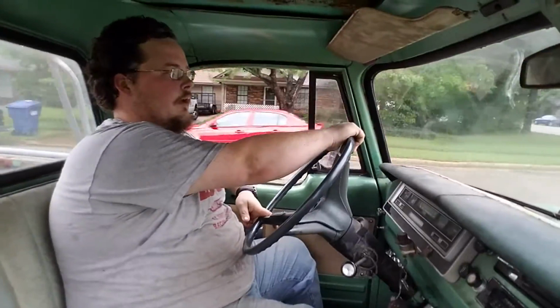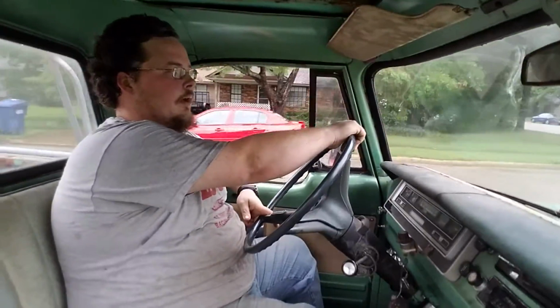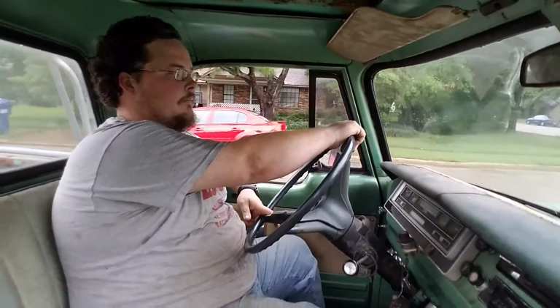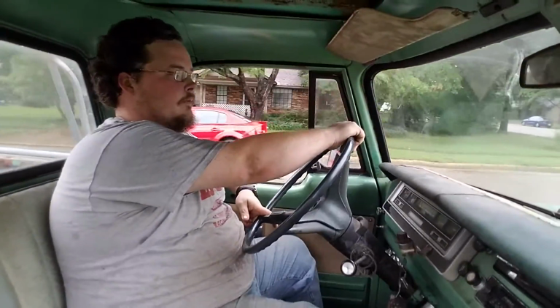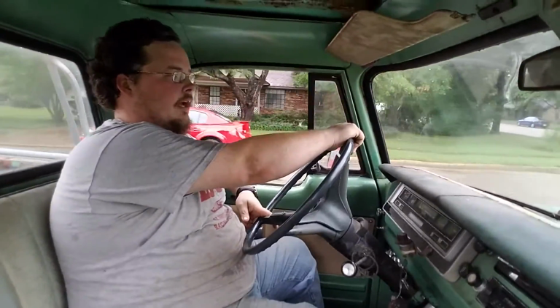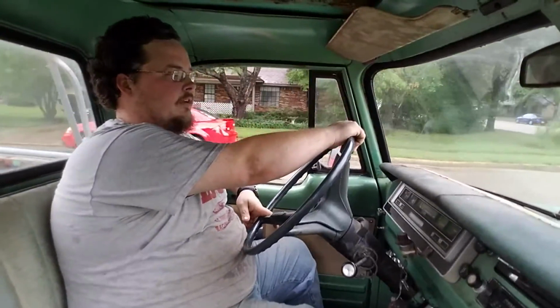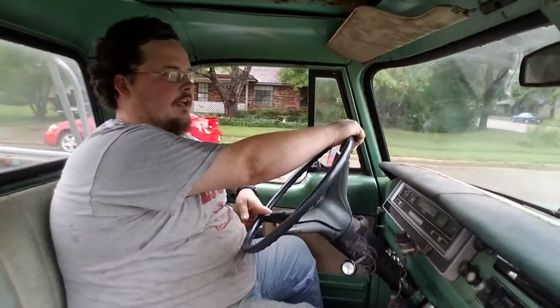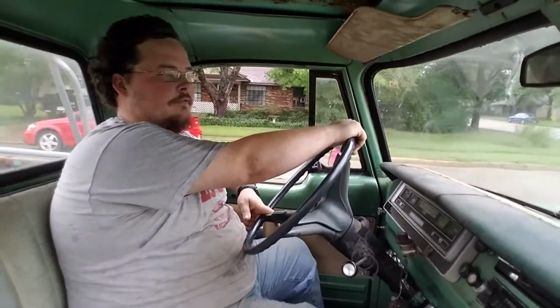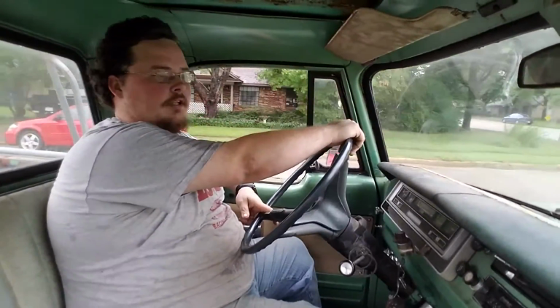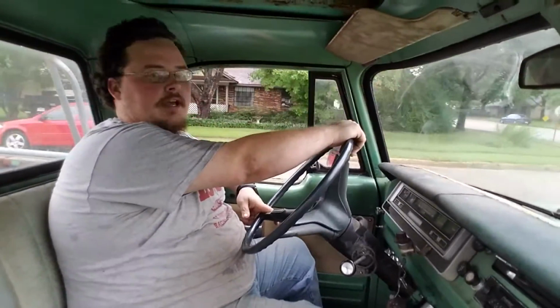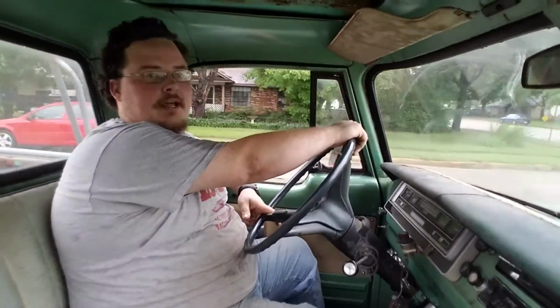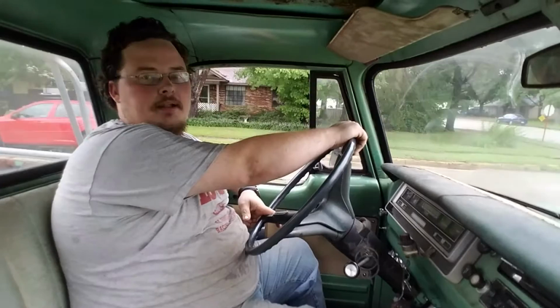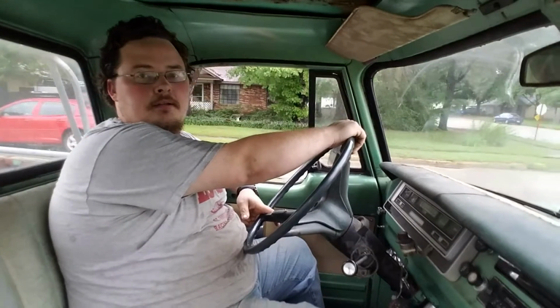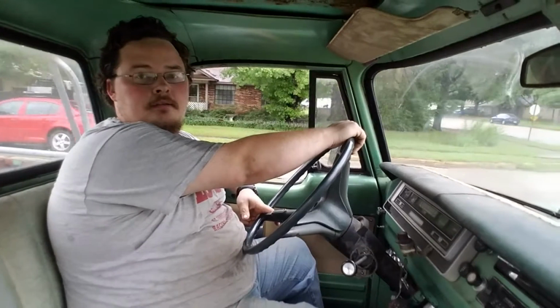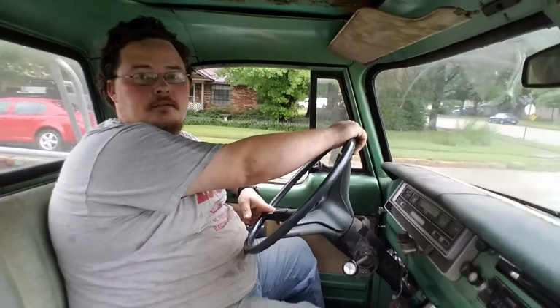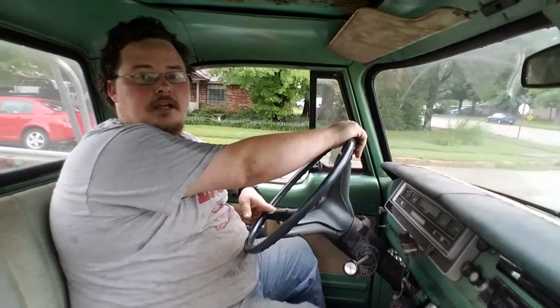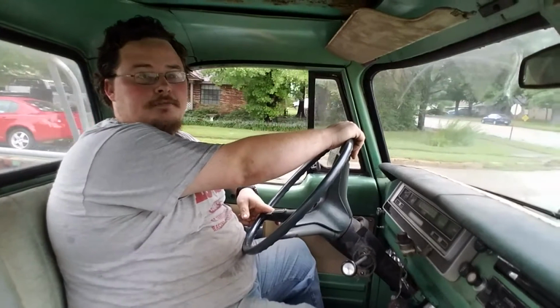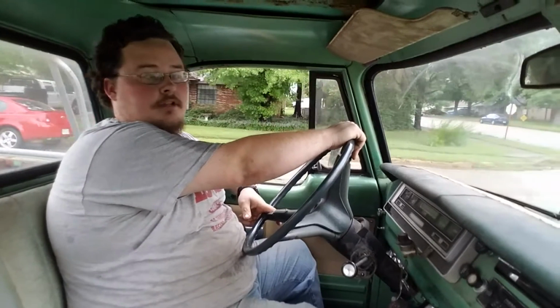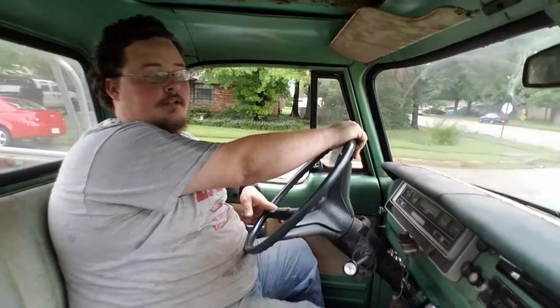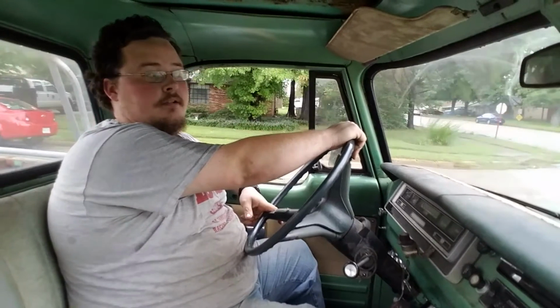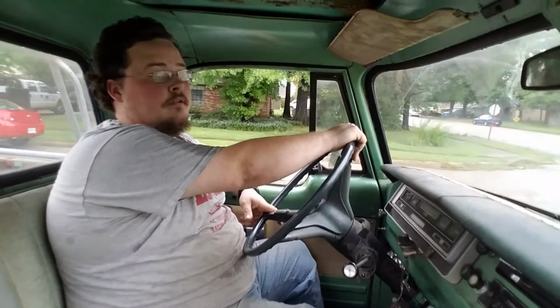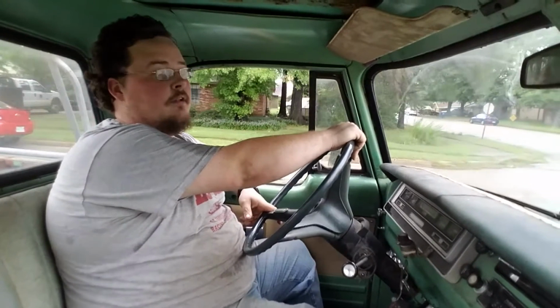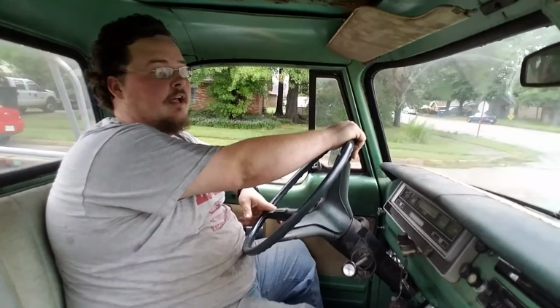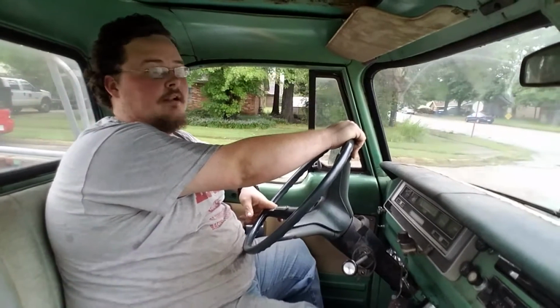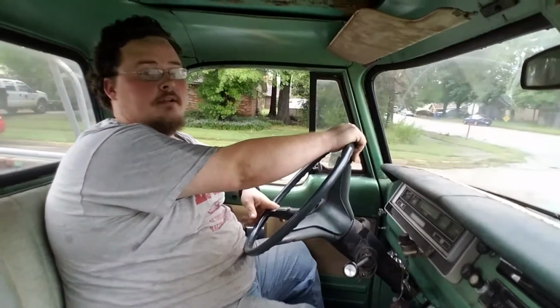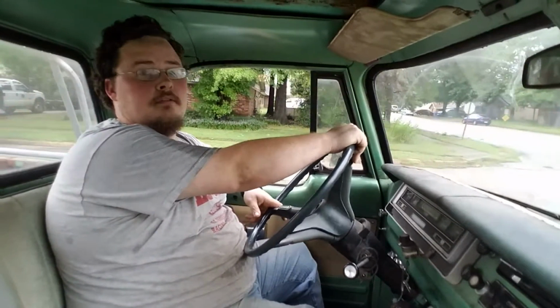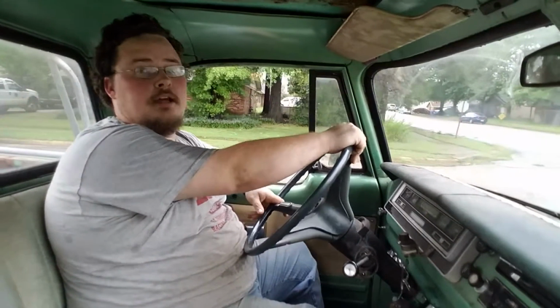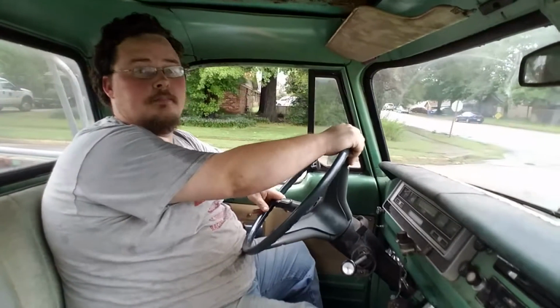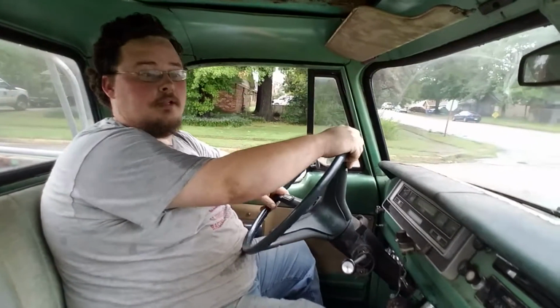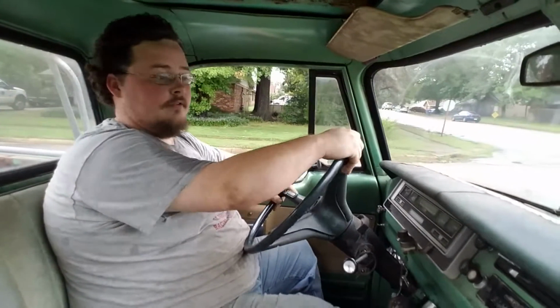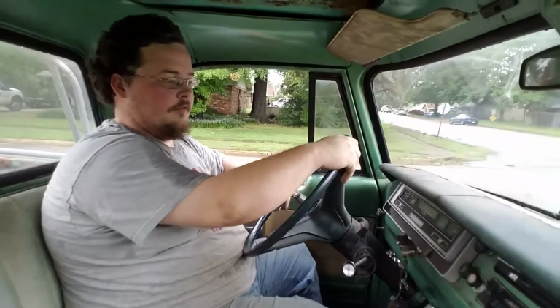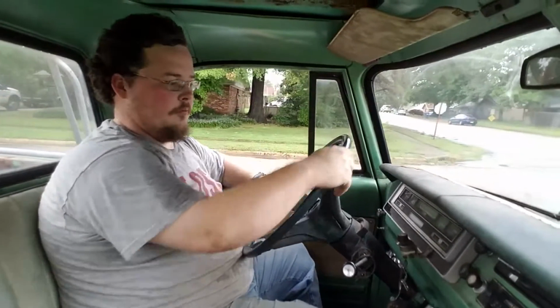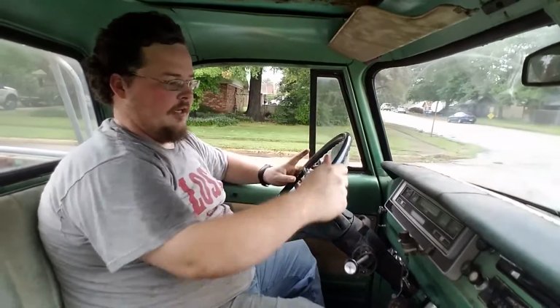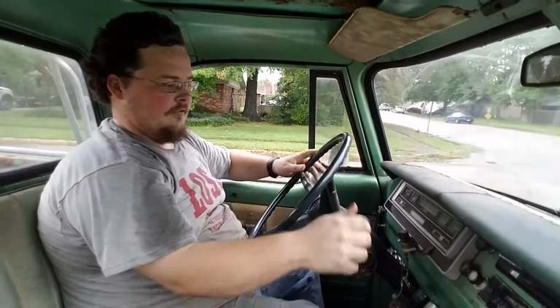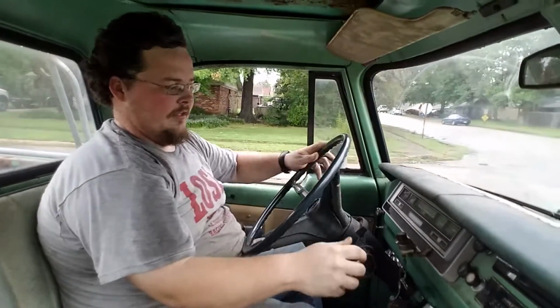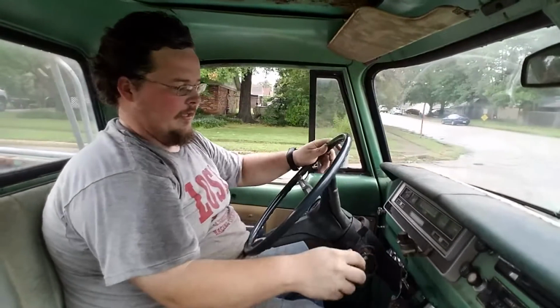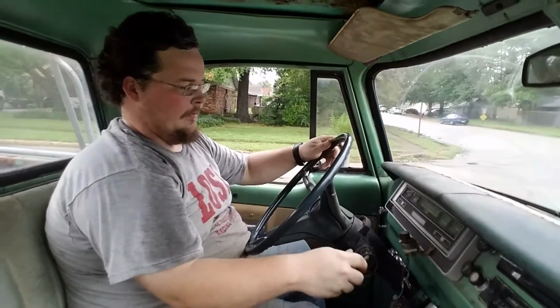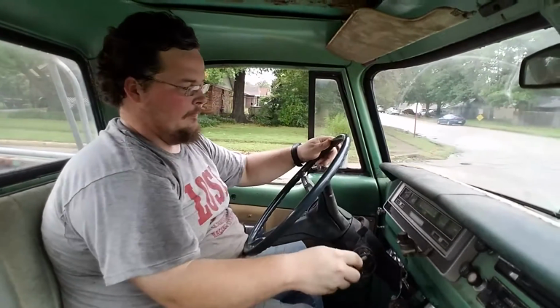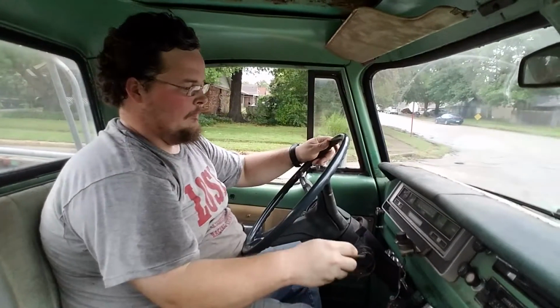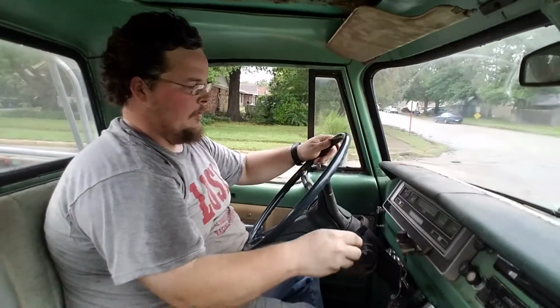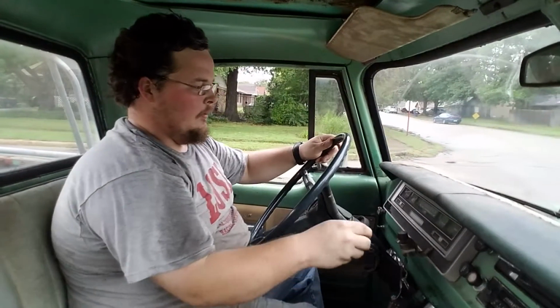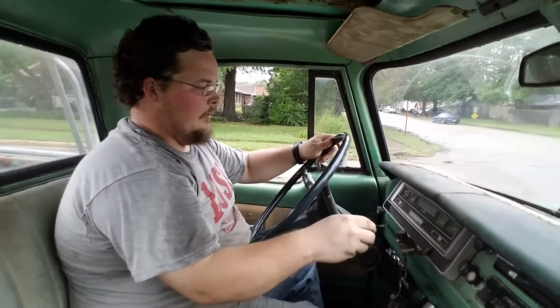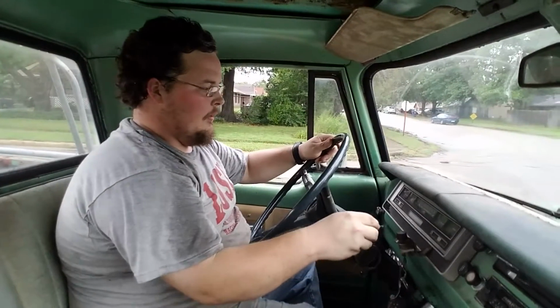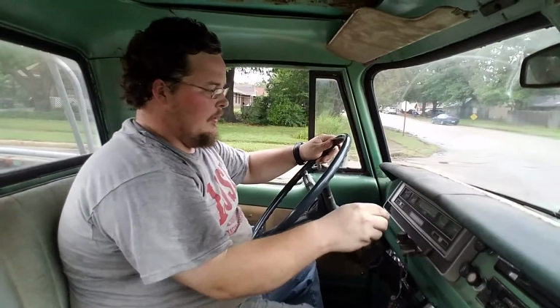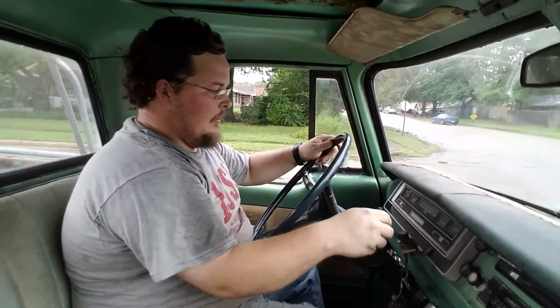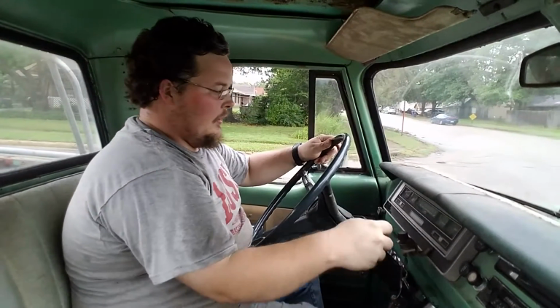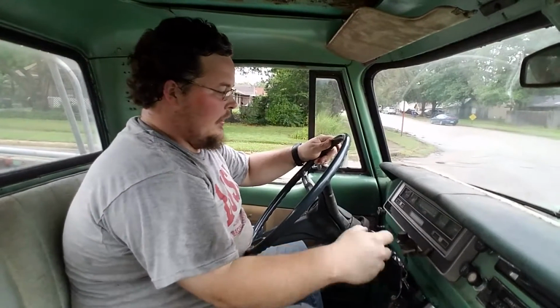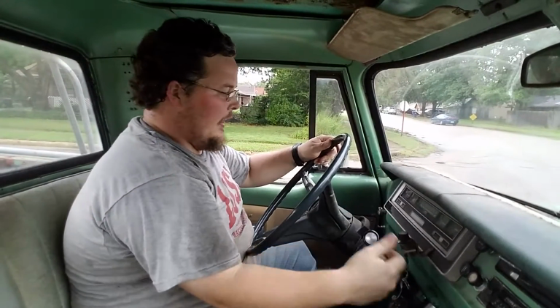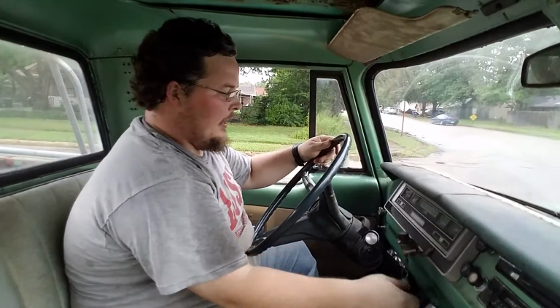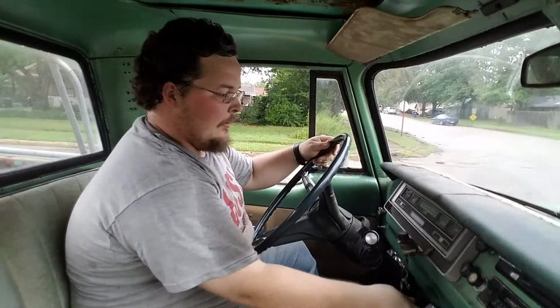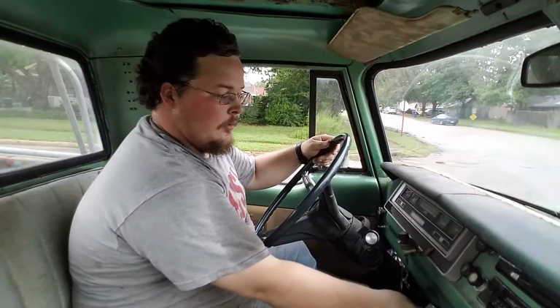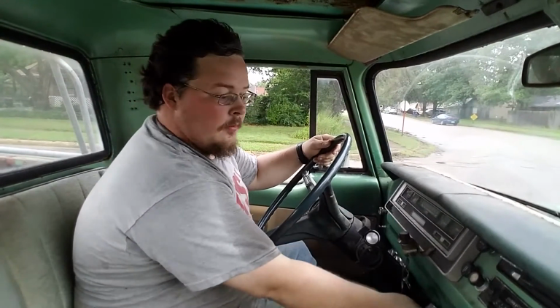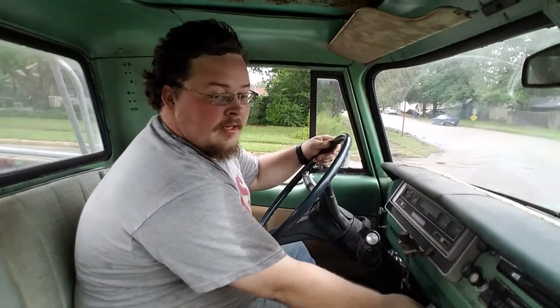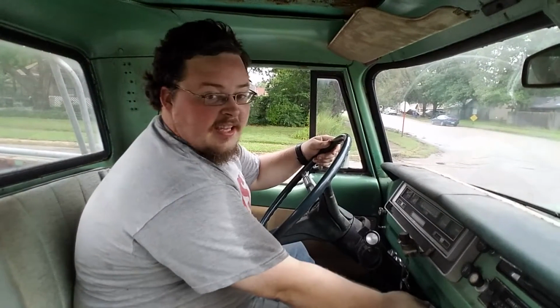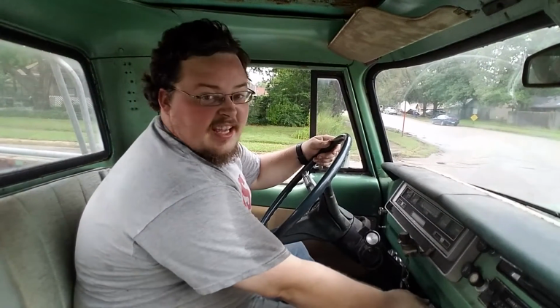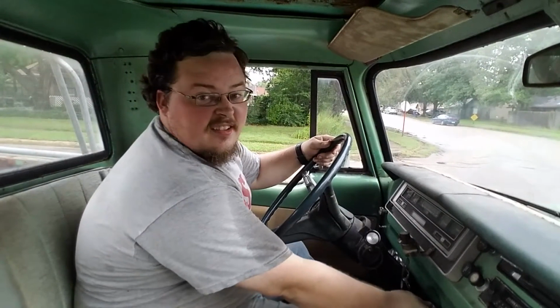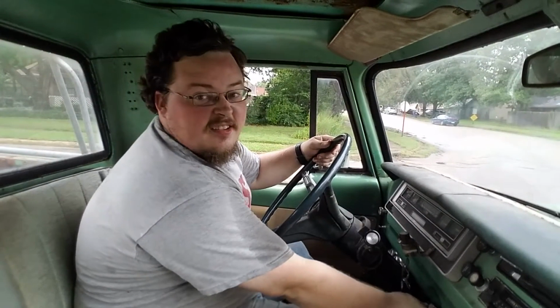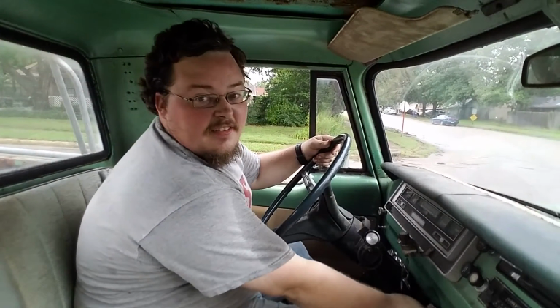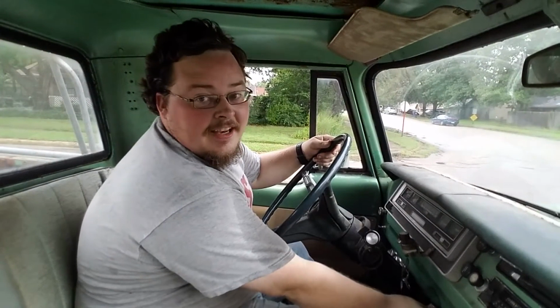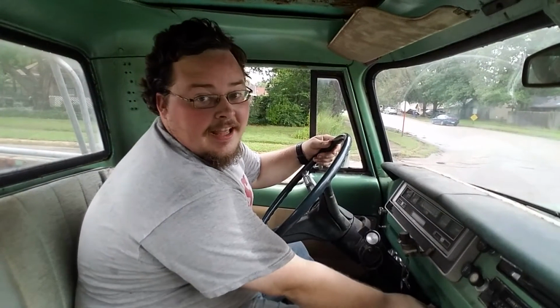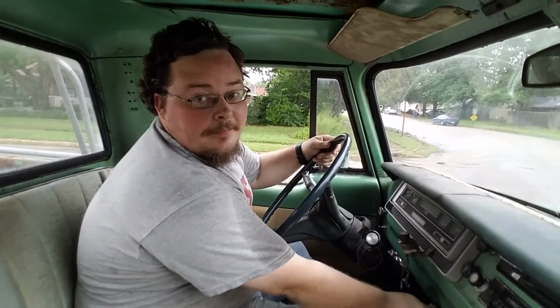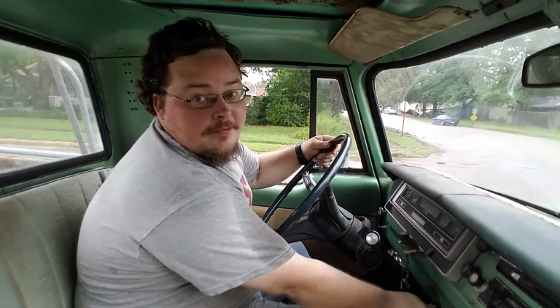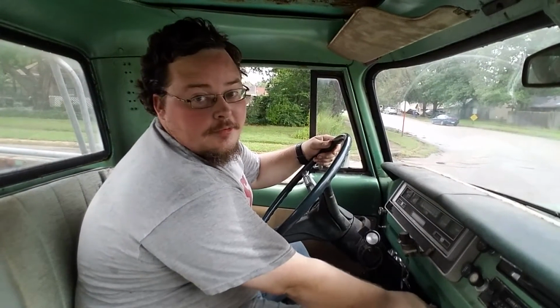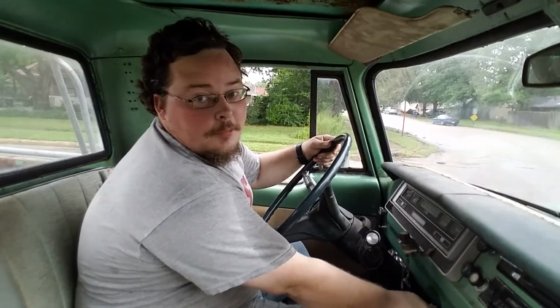I definitely gotta bleed these brakes again. And I'm low on gas, so that happens too.